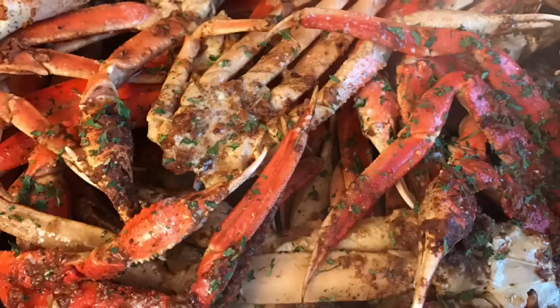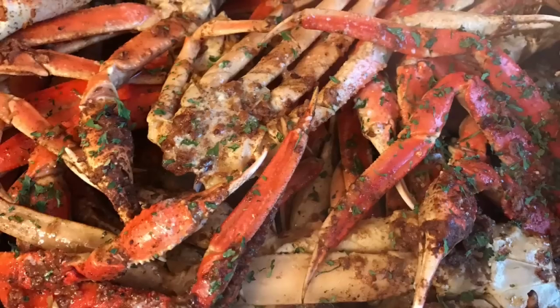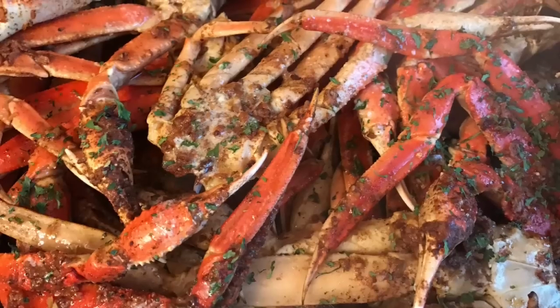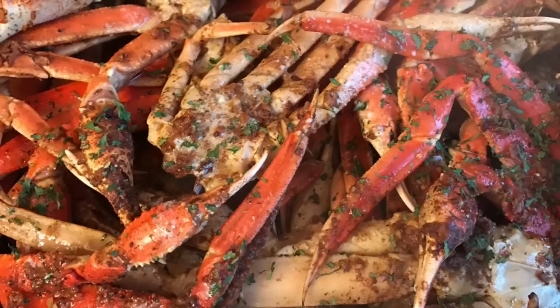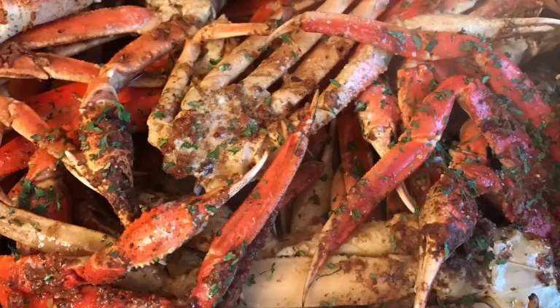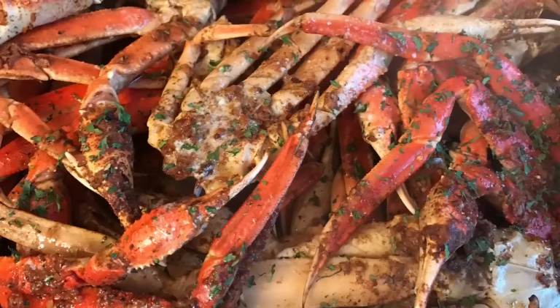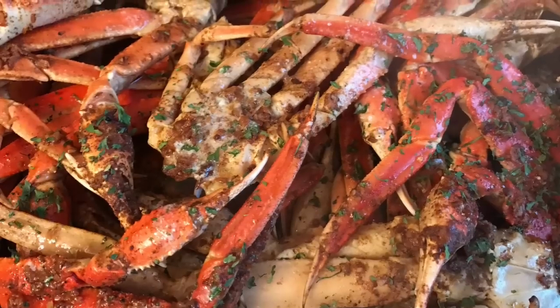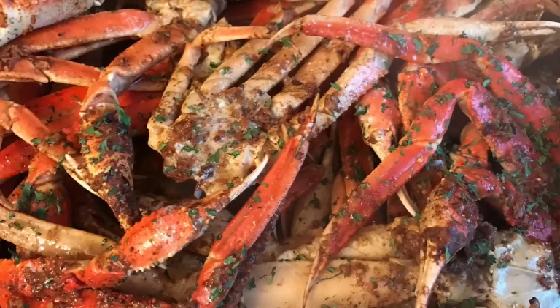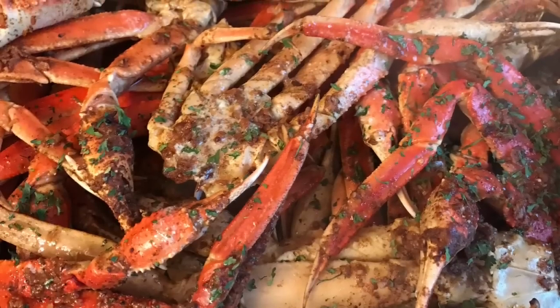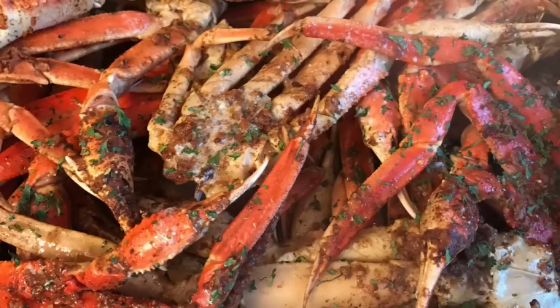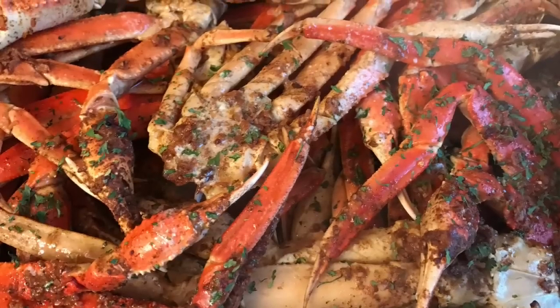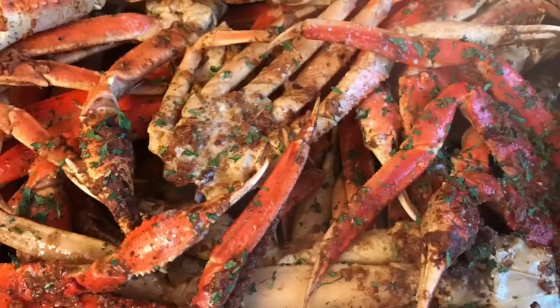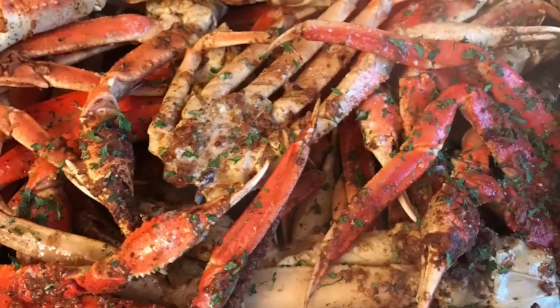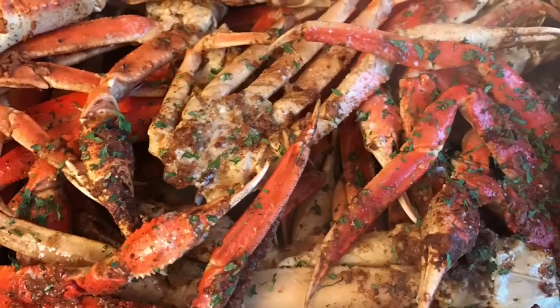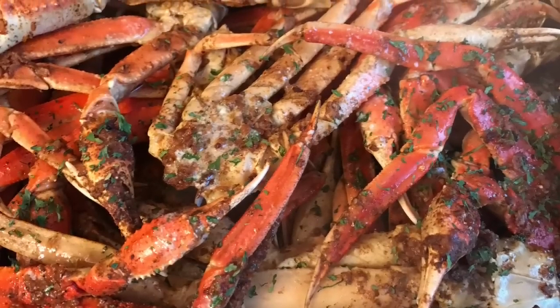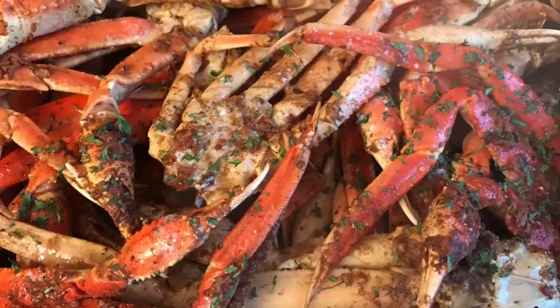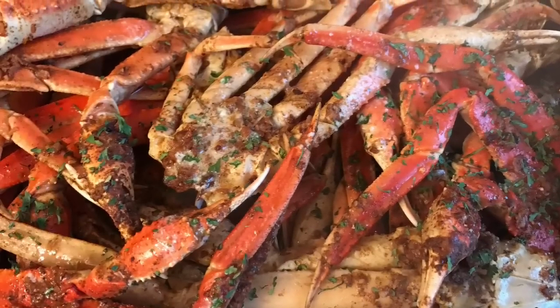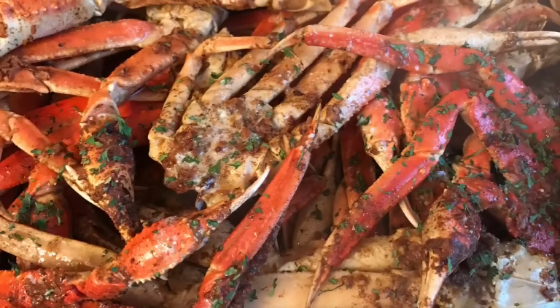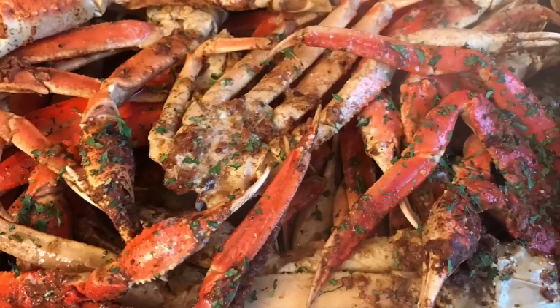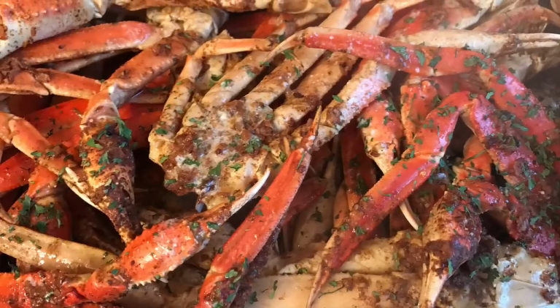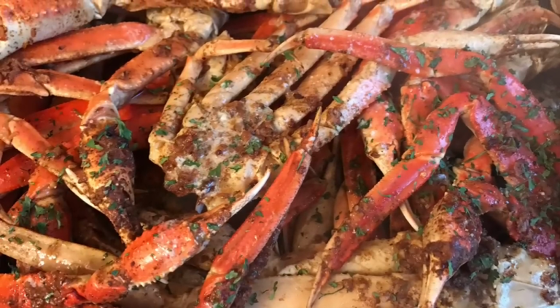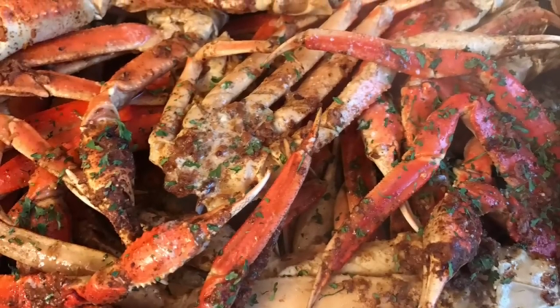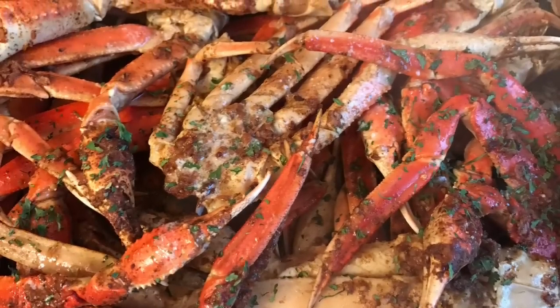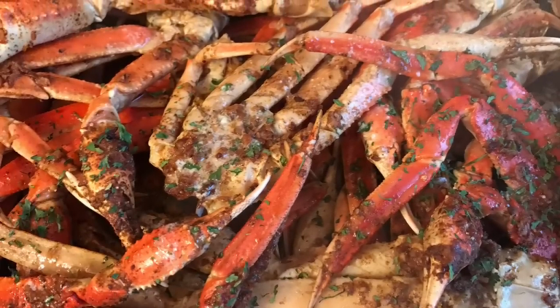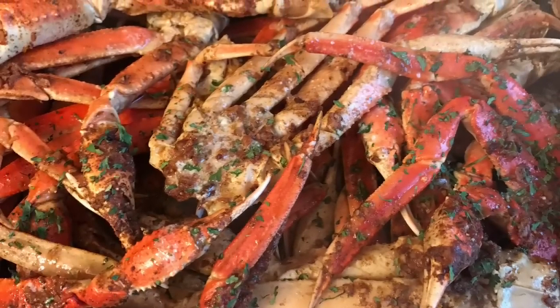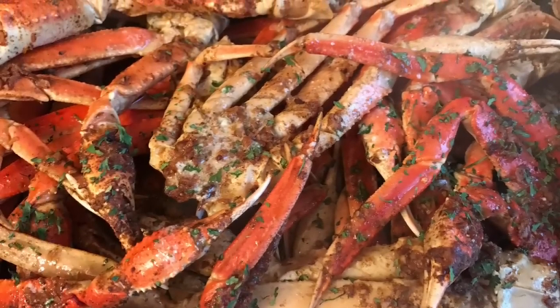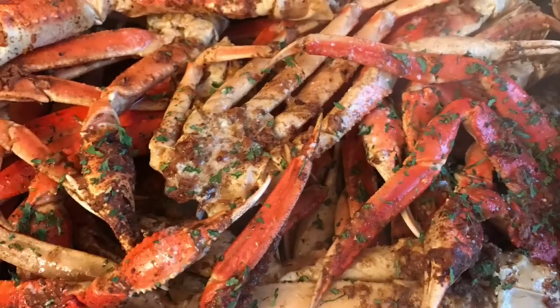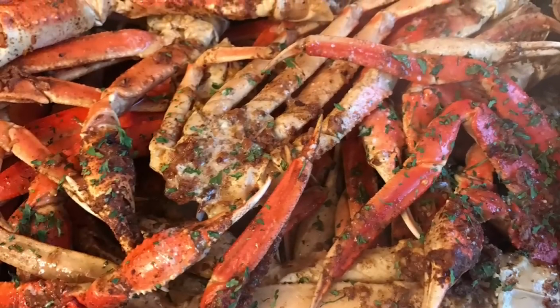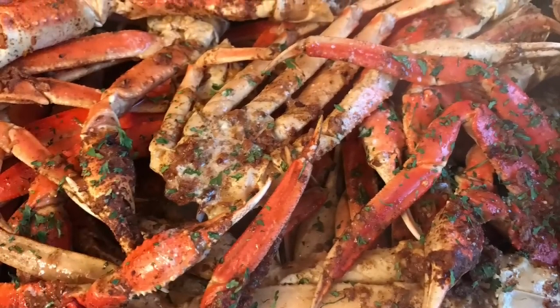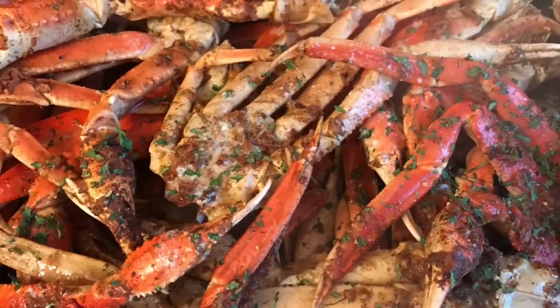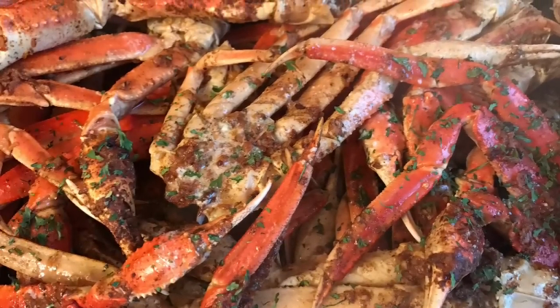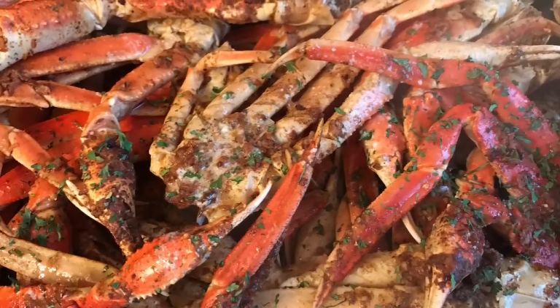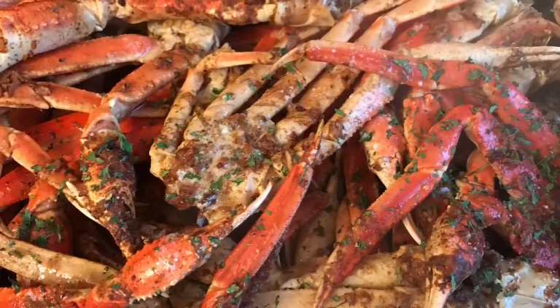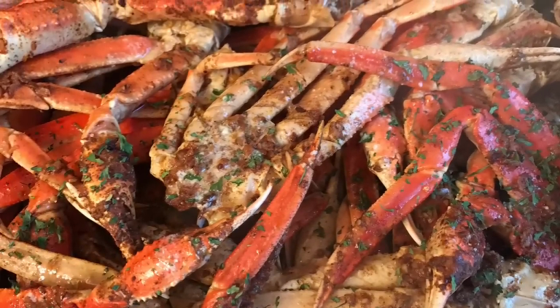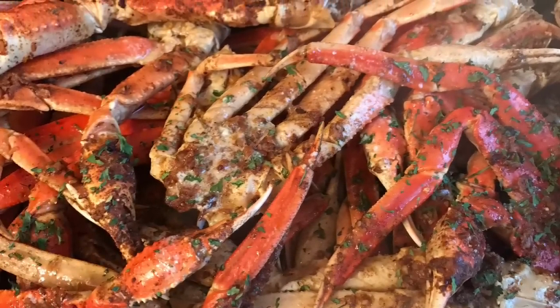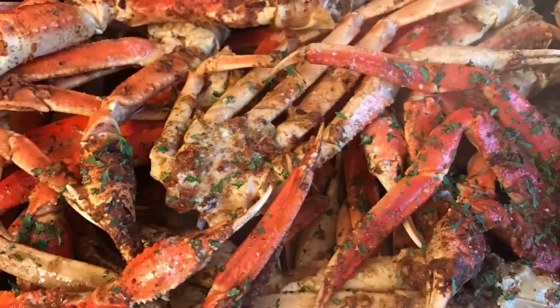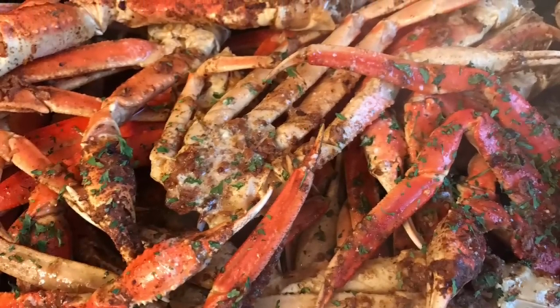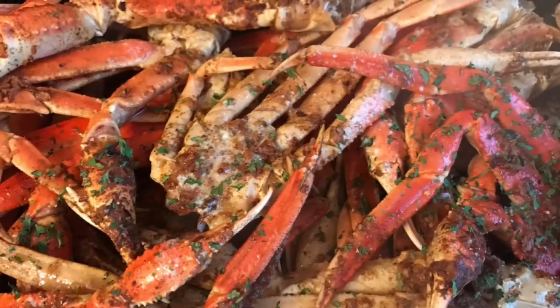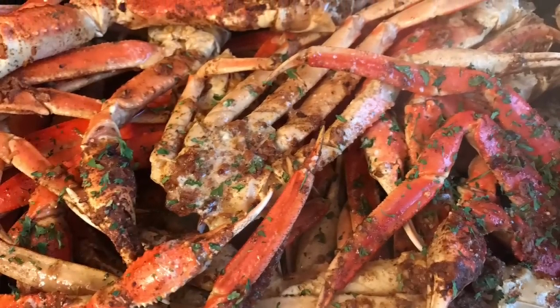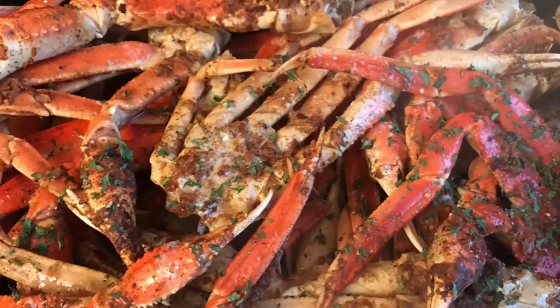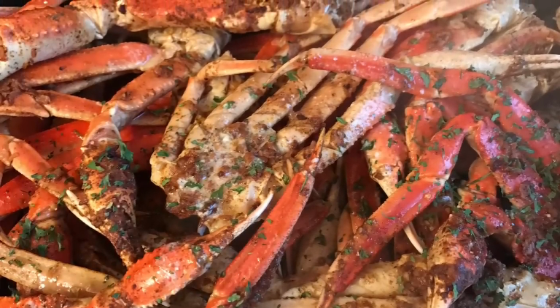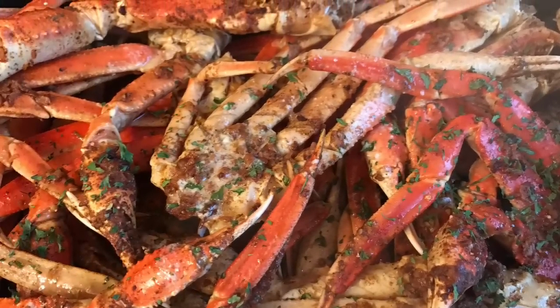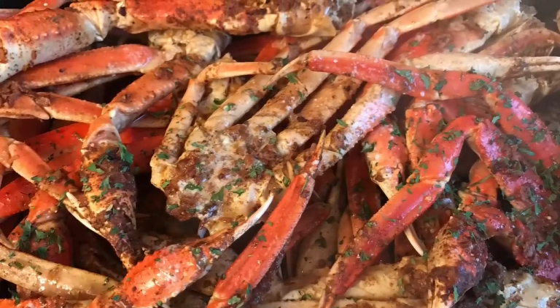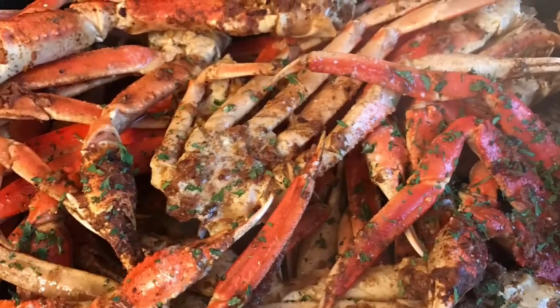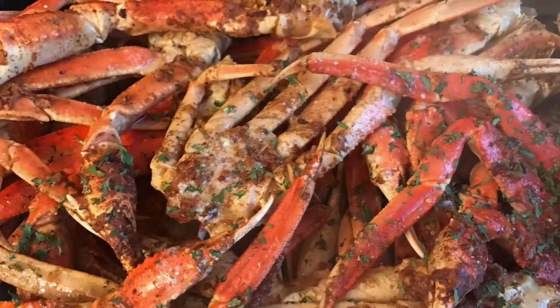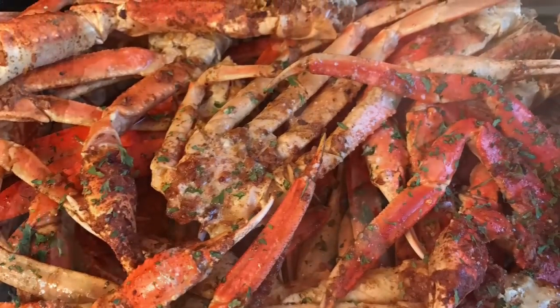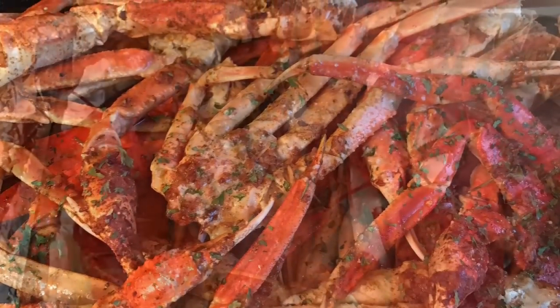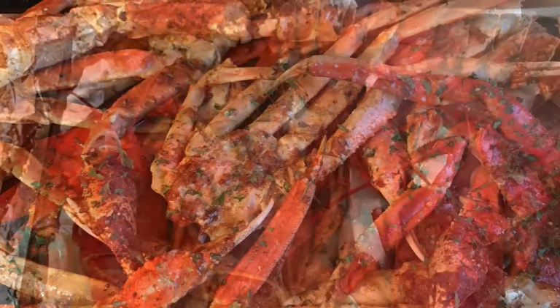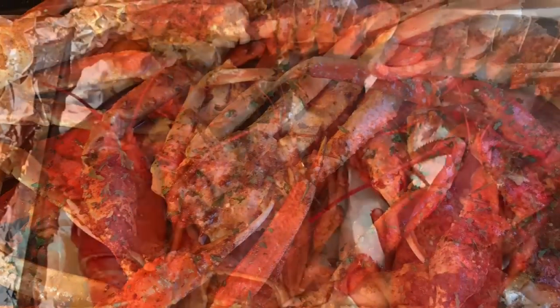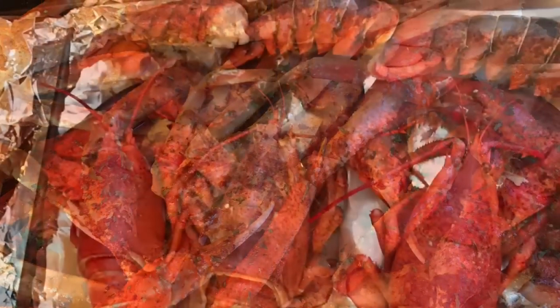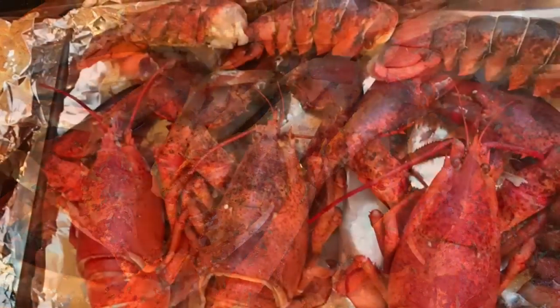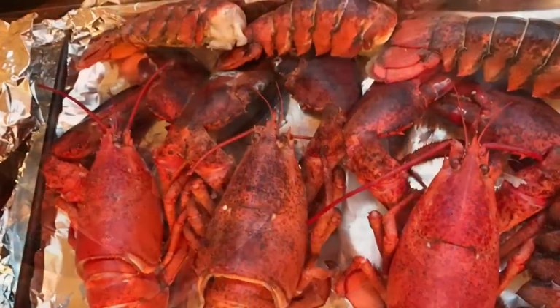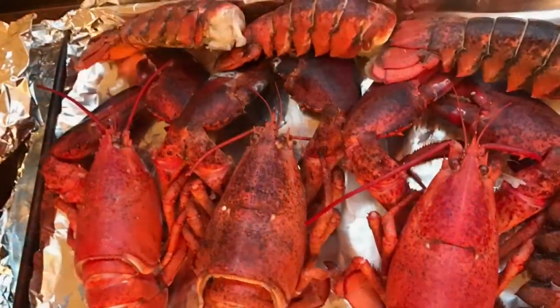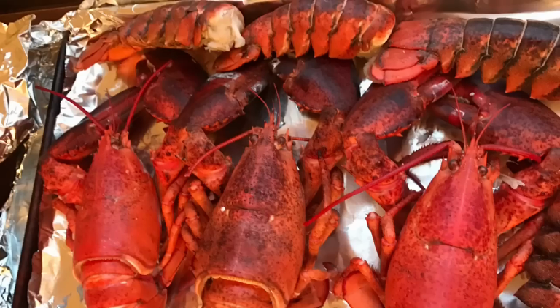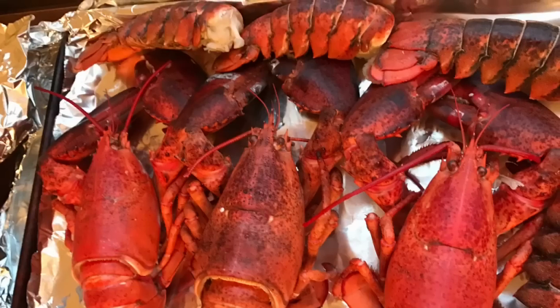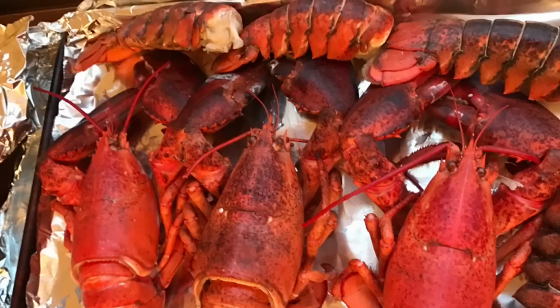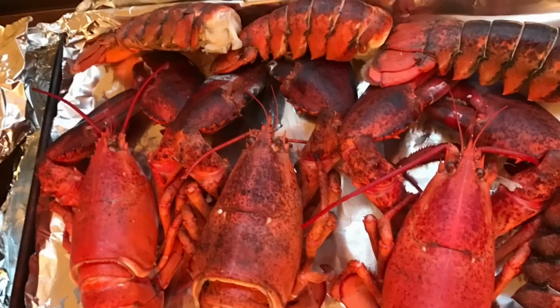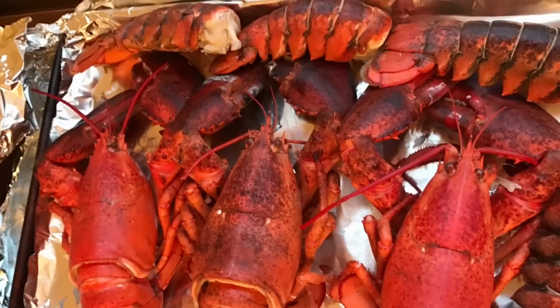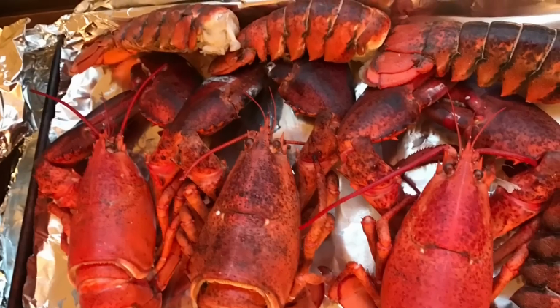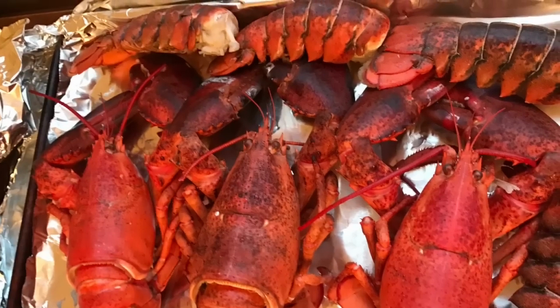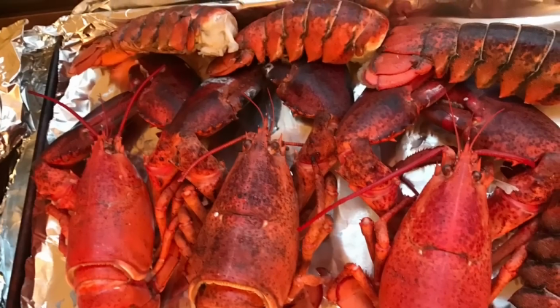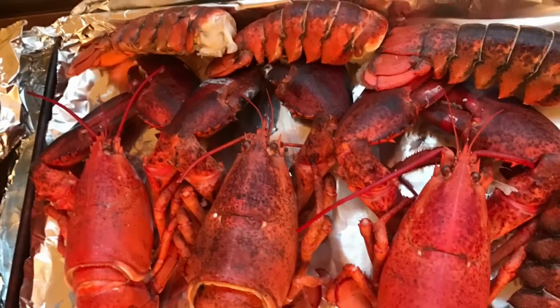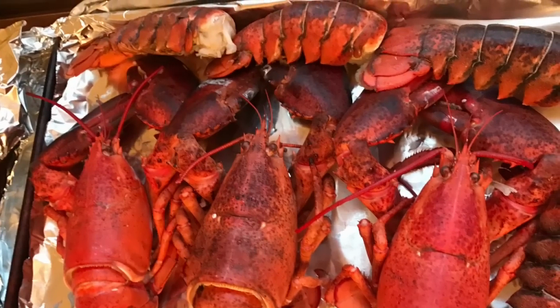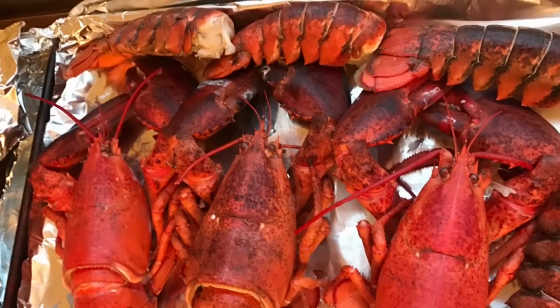Hey everybody, it is Monday, March 13th, and today we had seafood. Well, some of us had seafood.